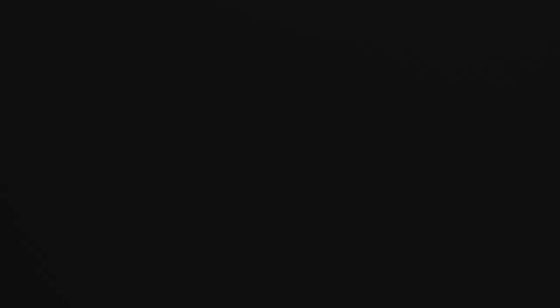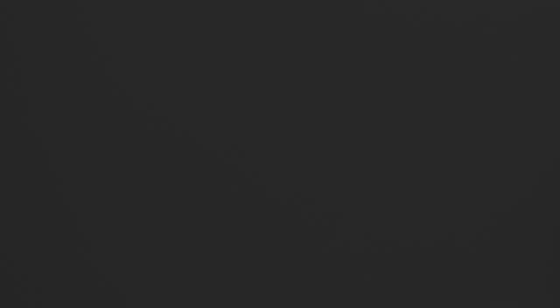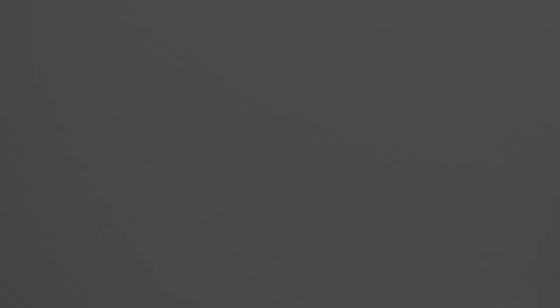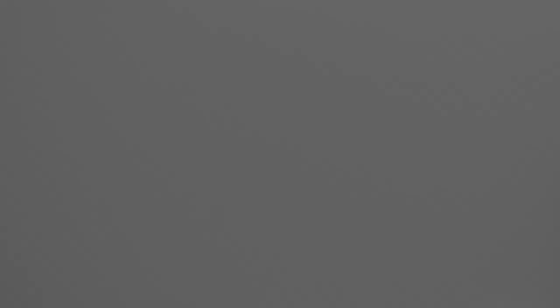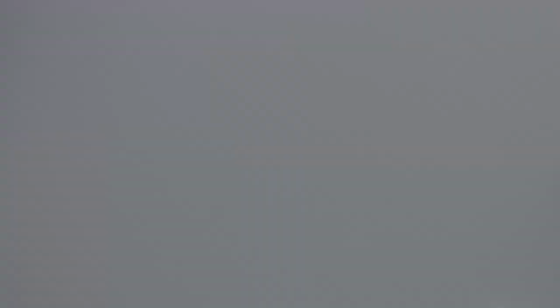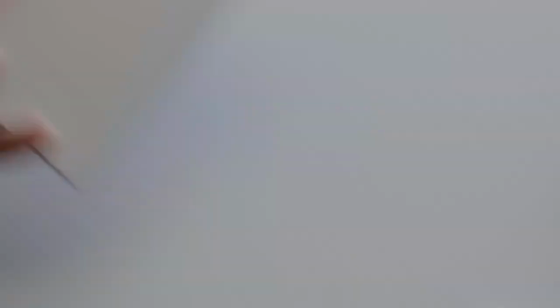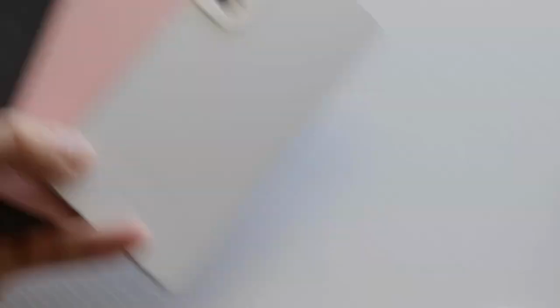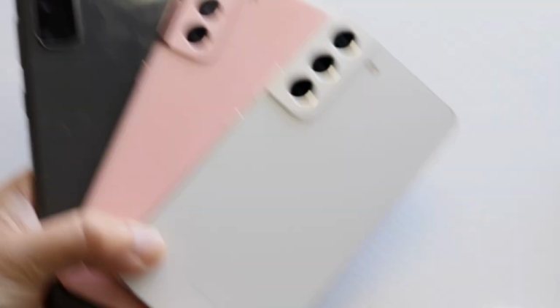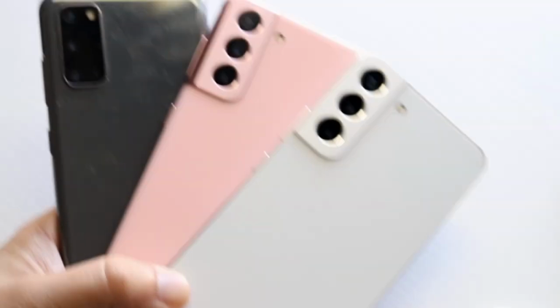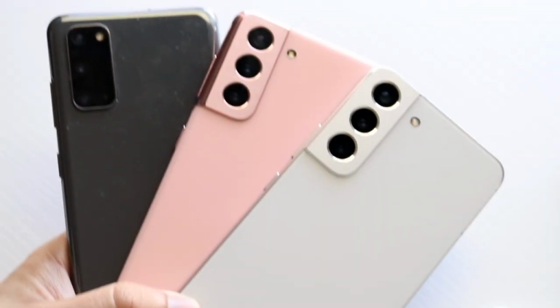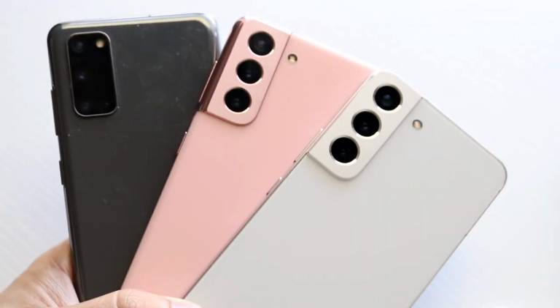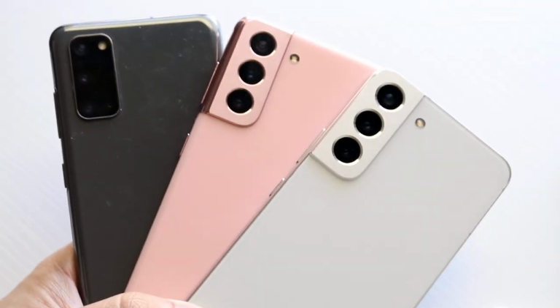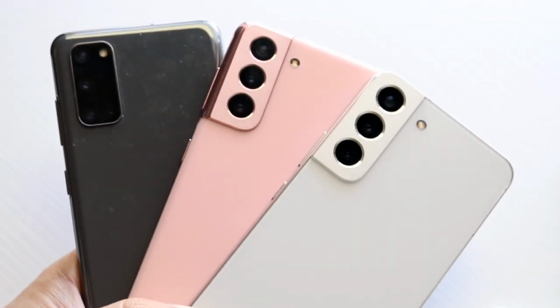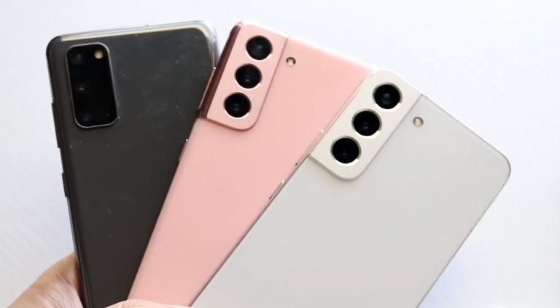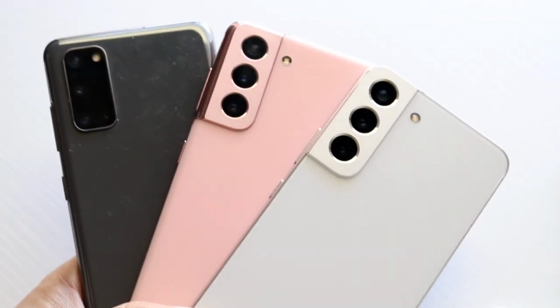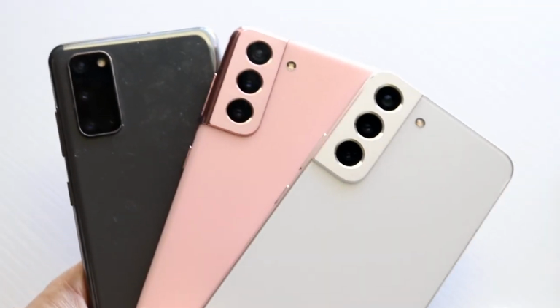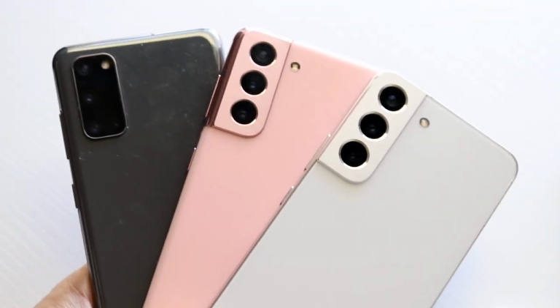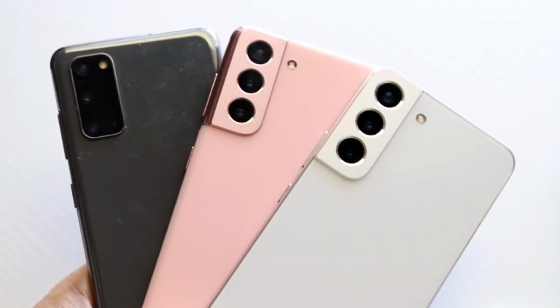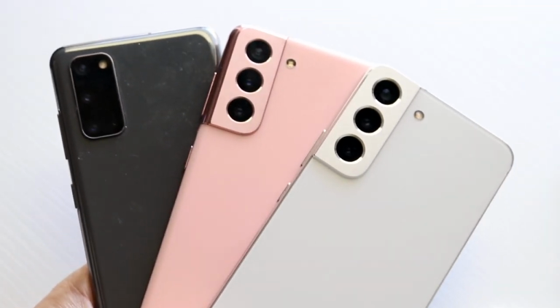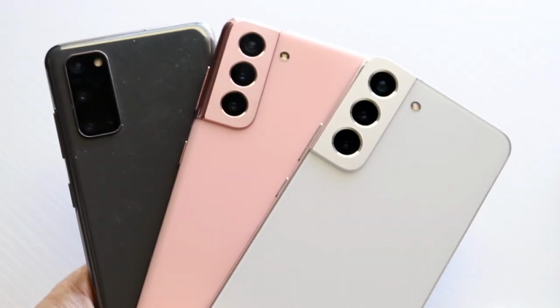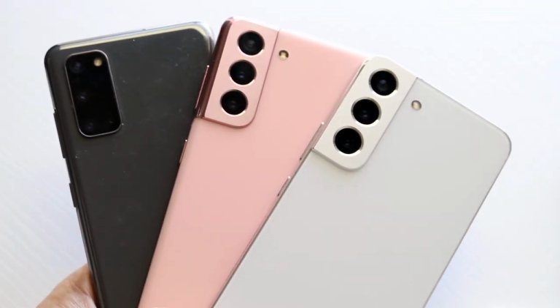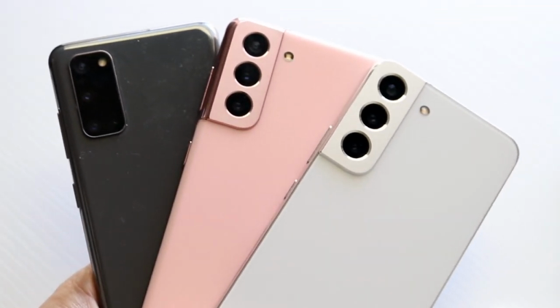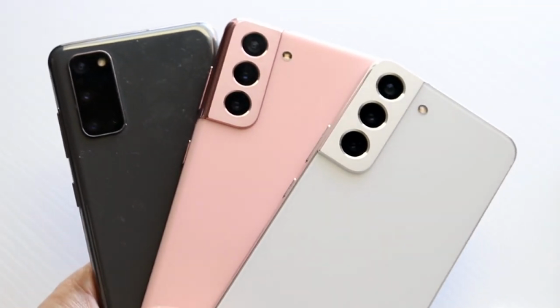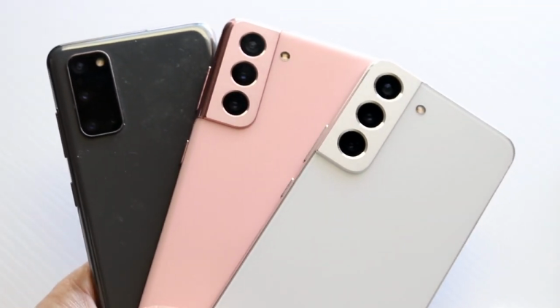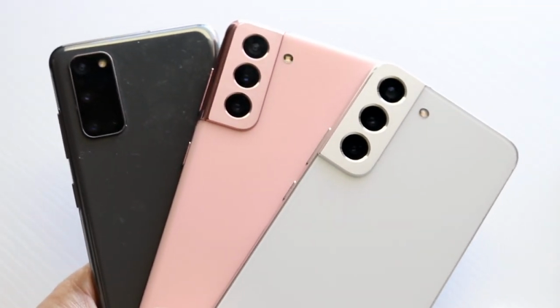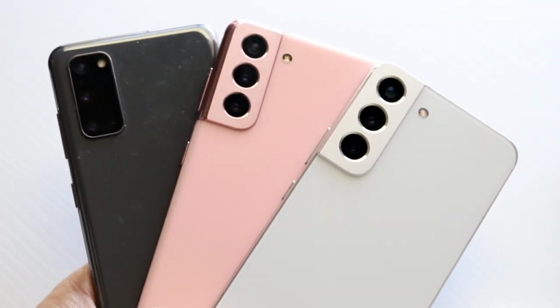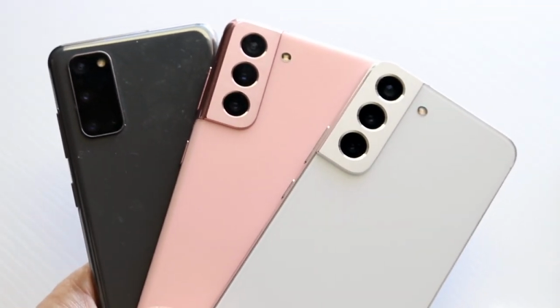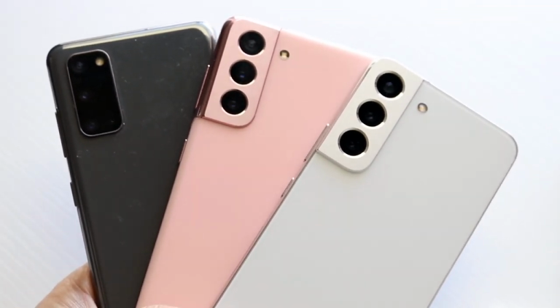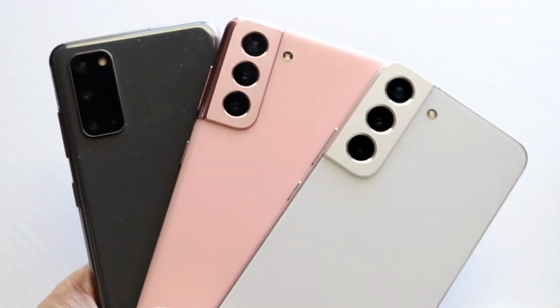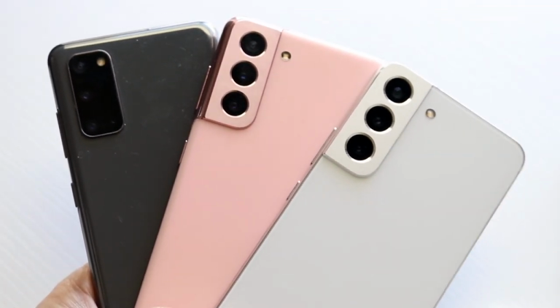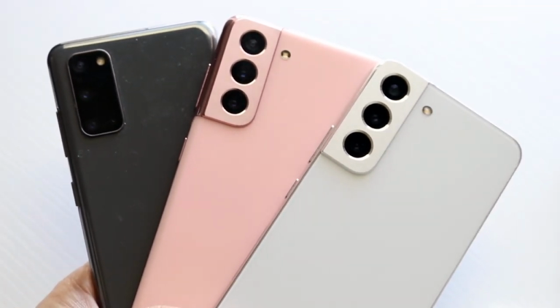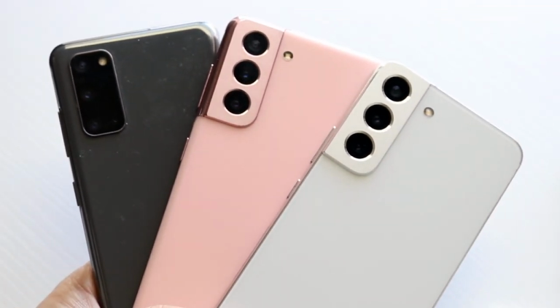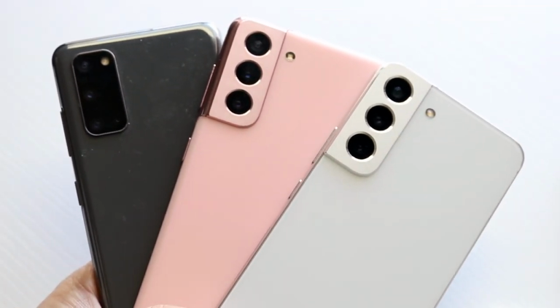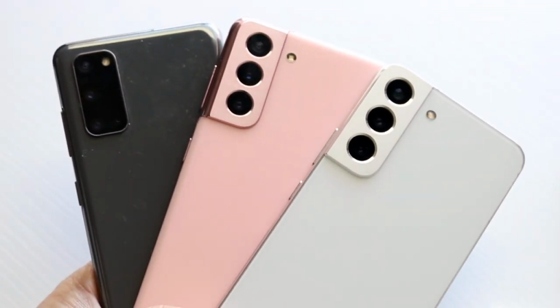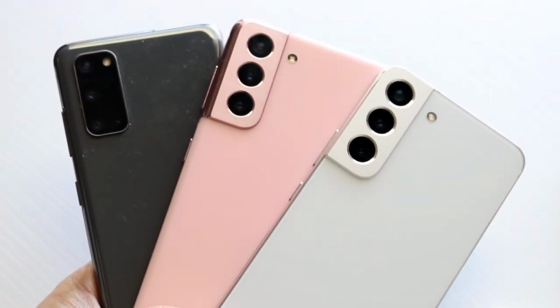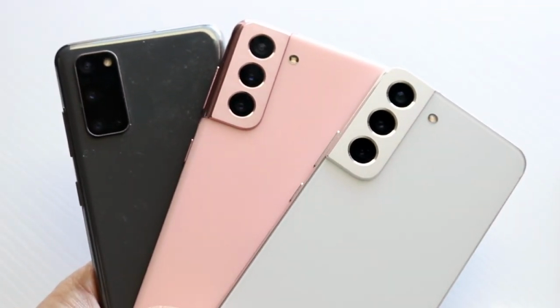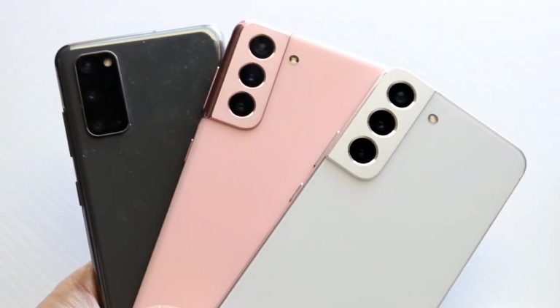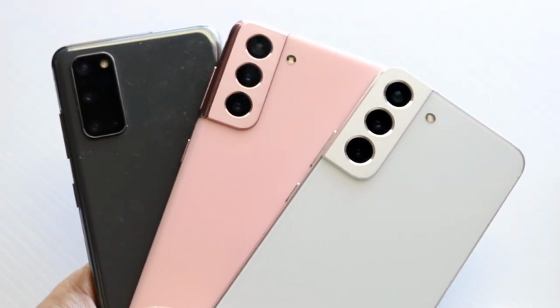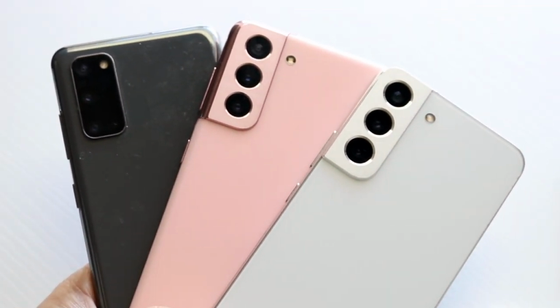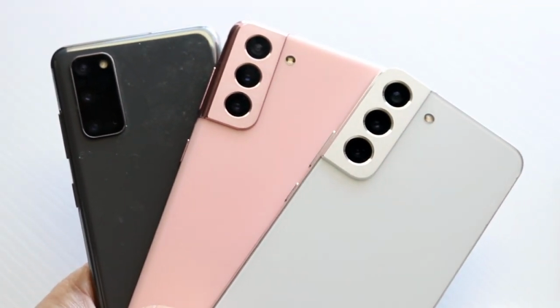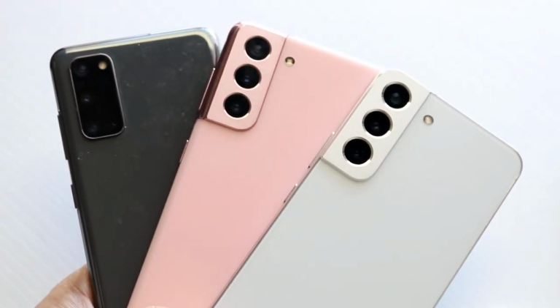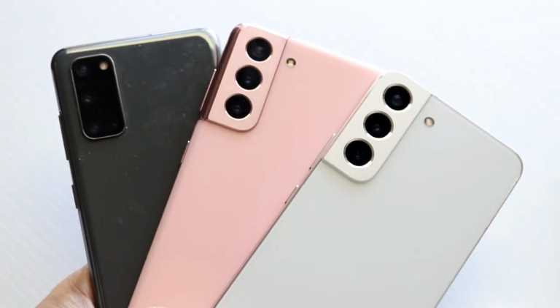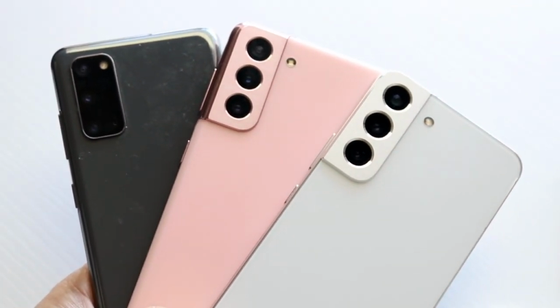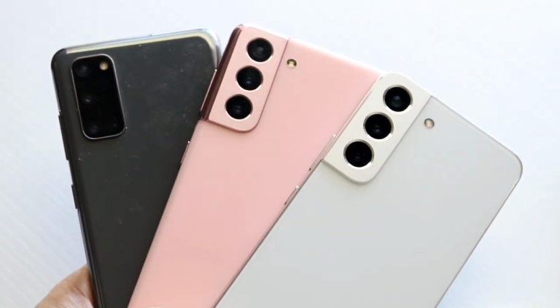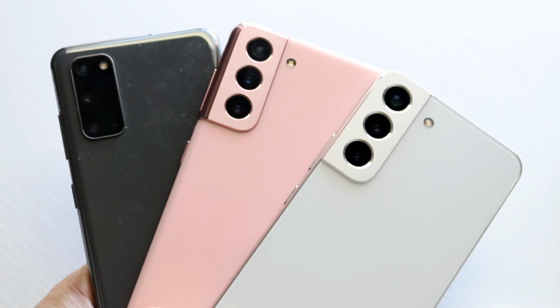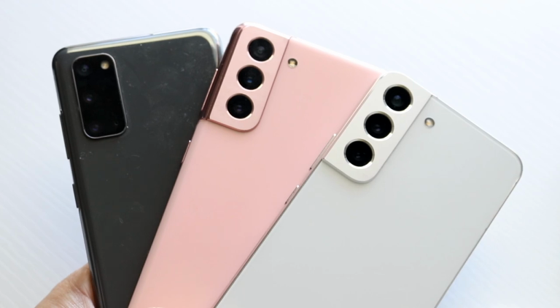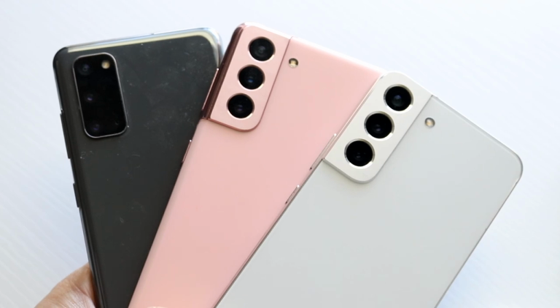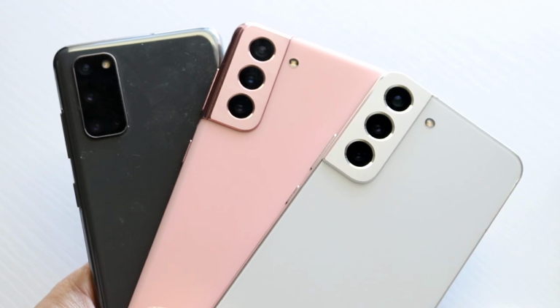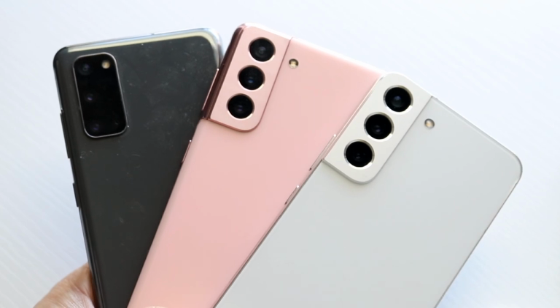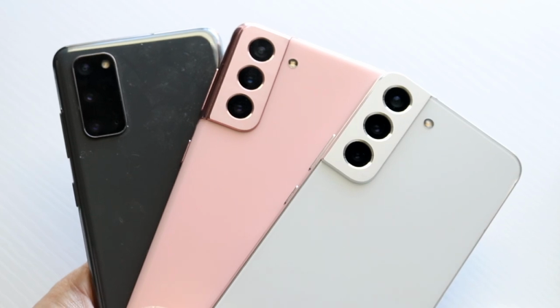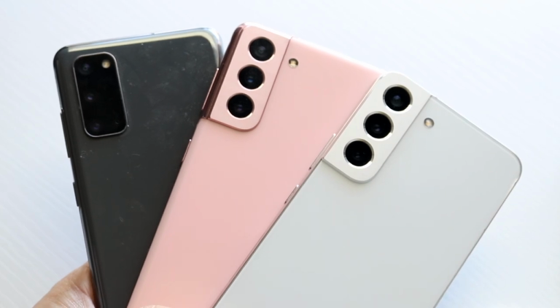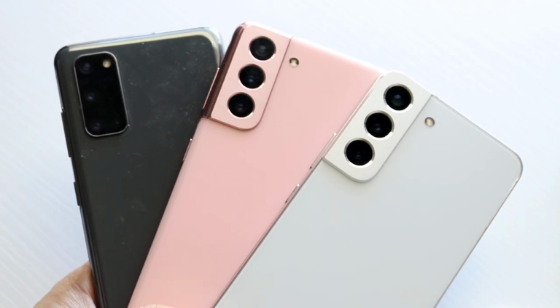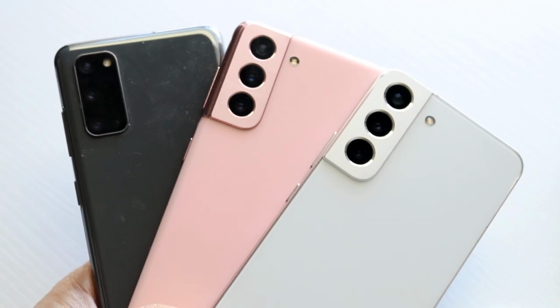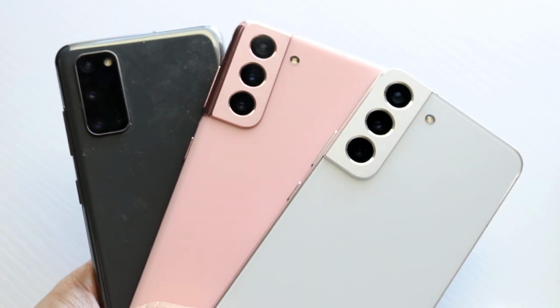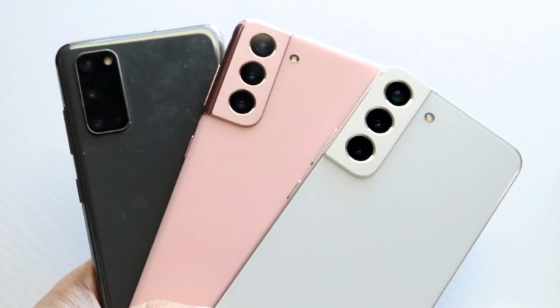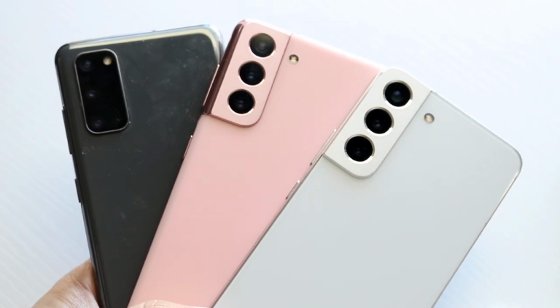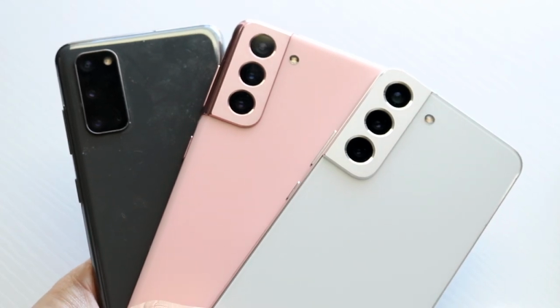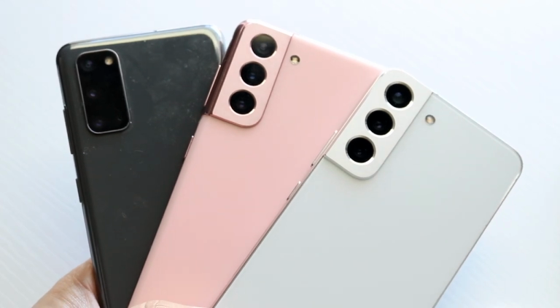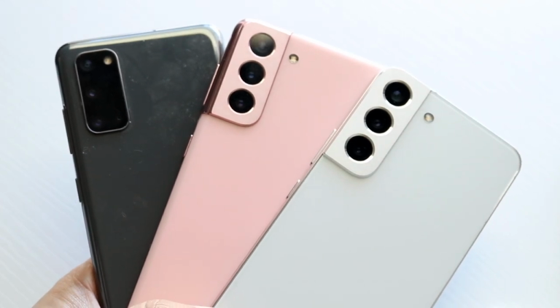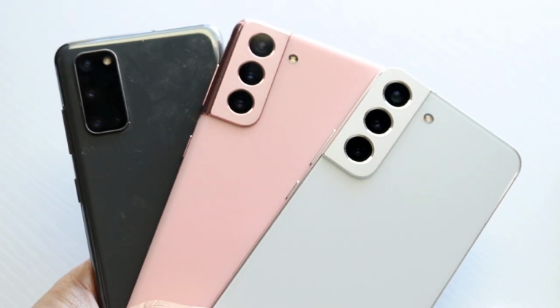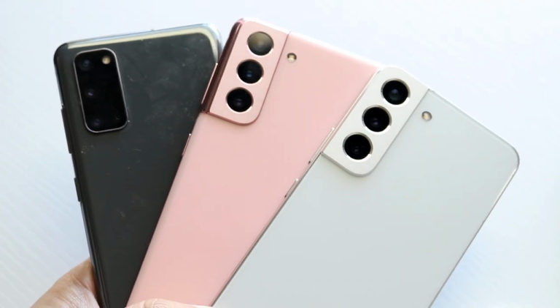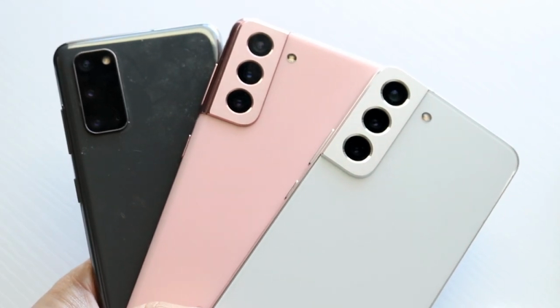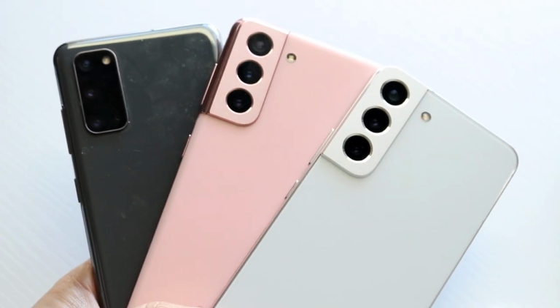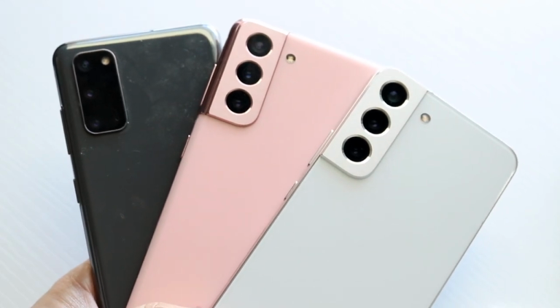Most of us out there have probably seen one of these Samsung phones. Now, I love Samsung. I think they have some of the best phones in the market.